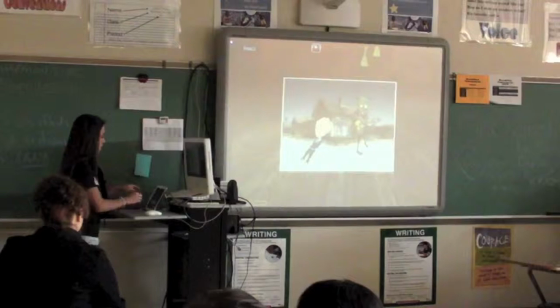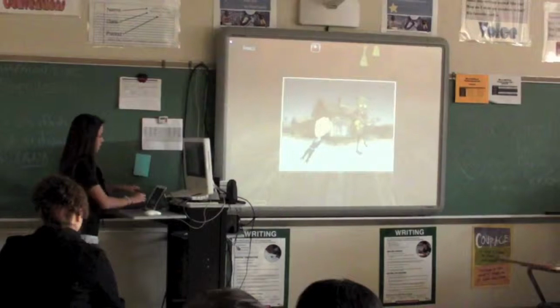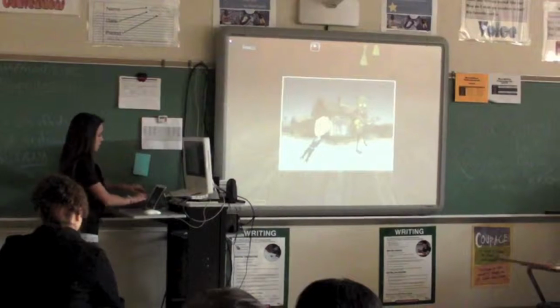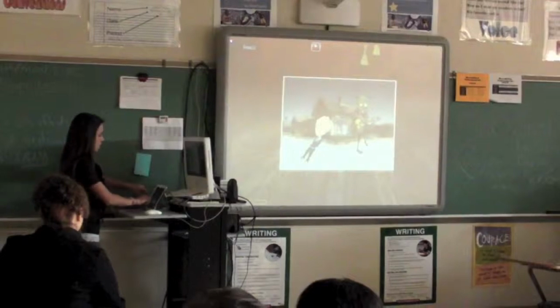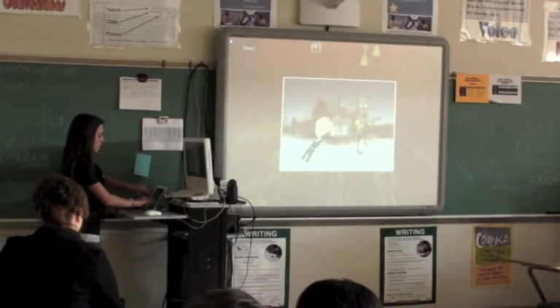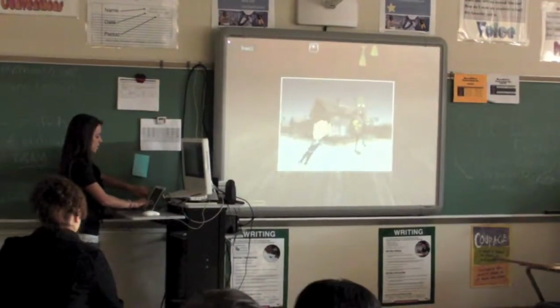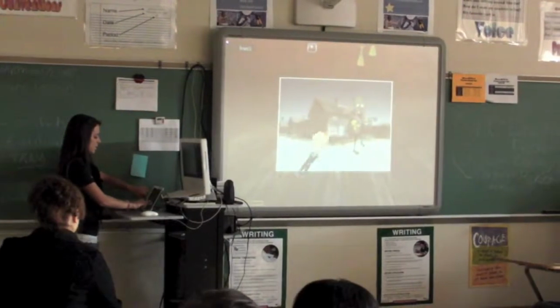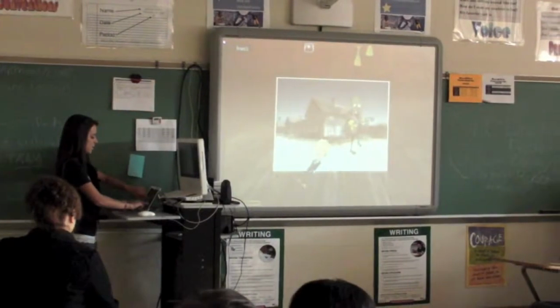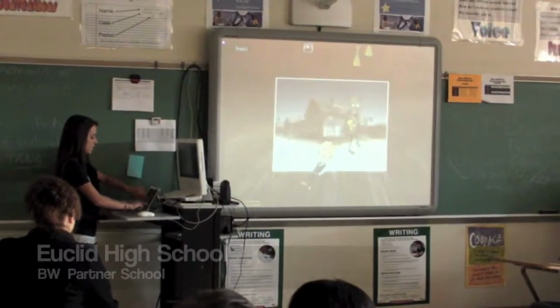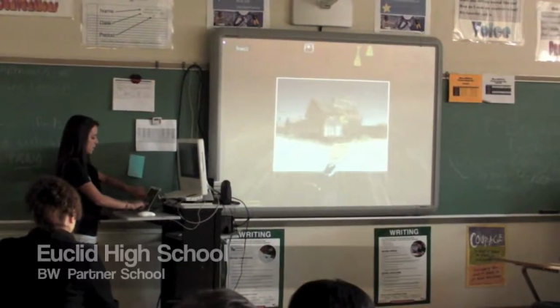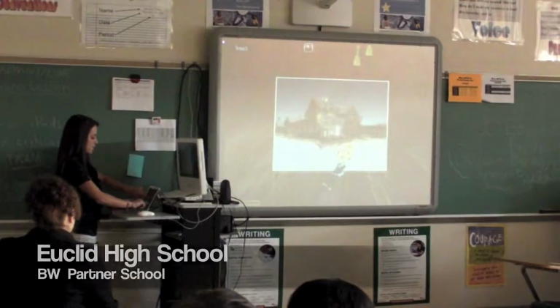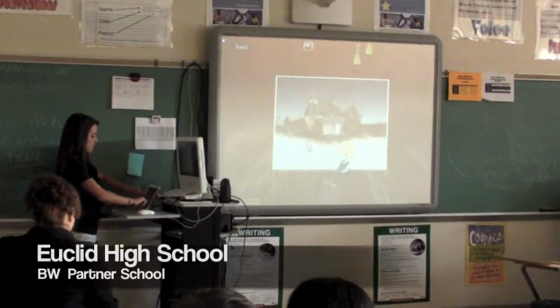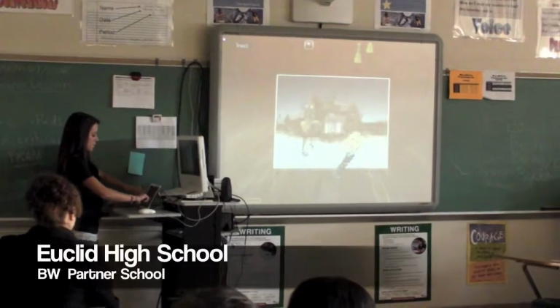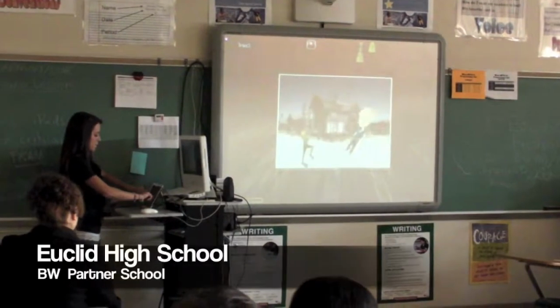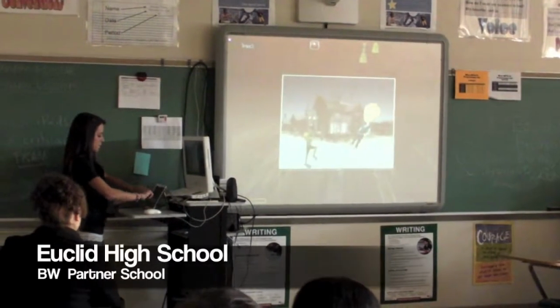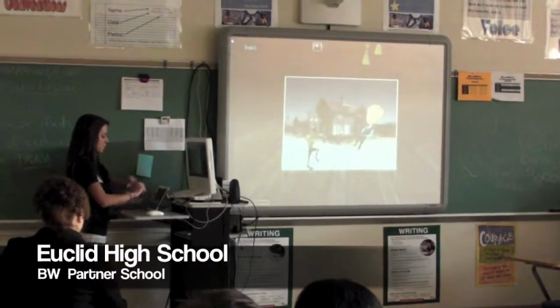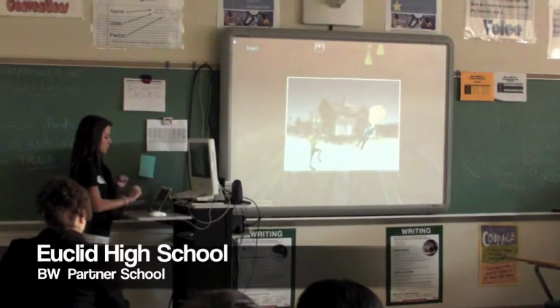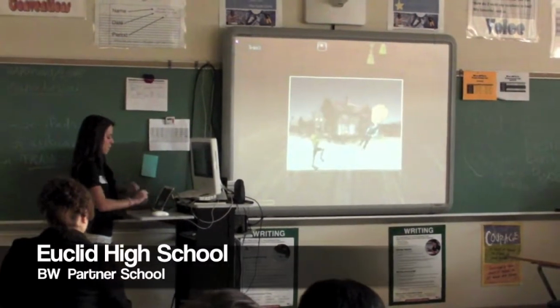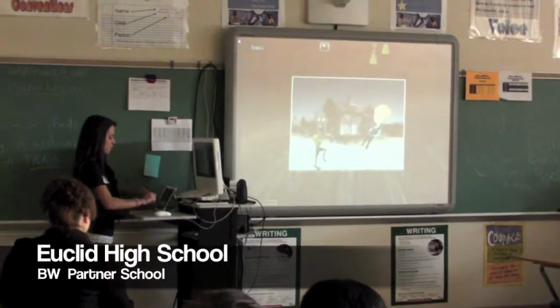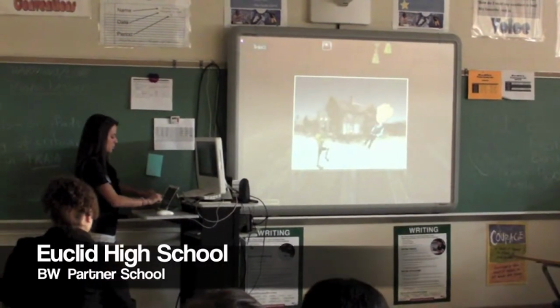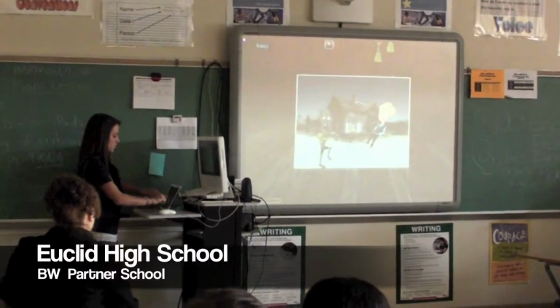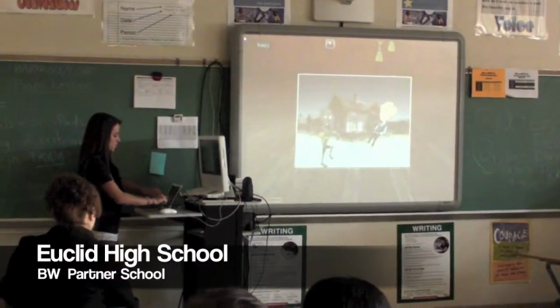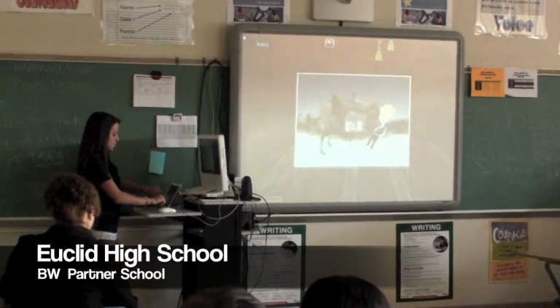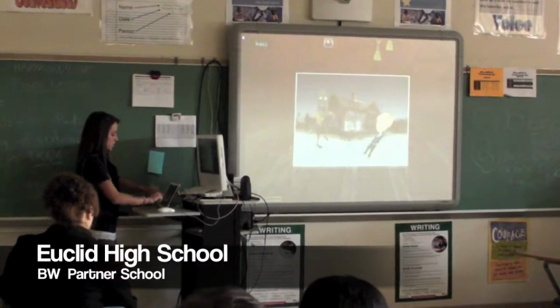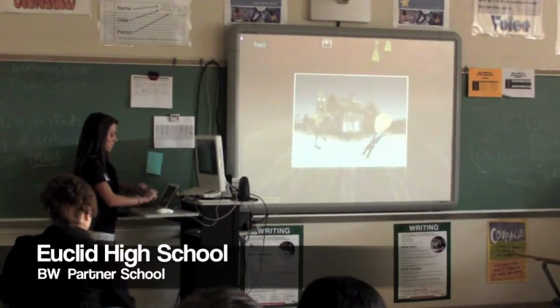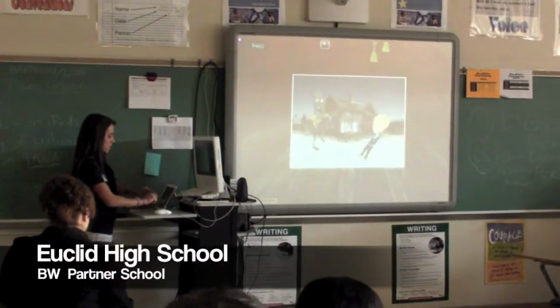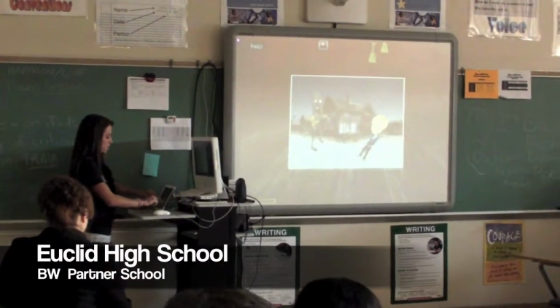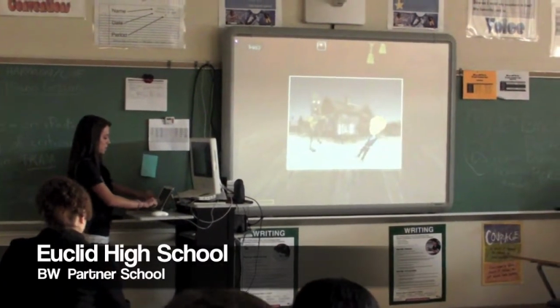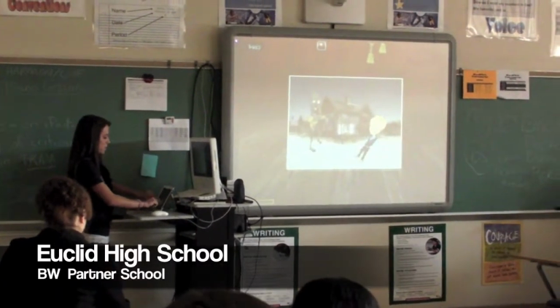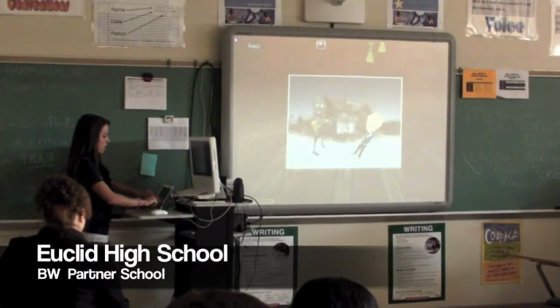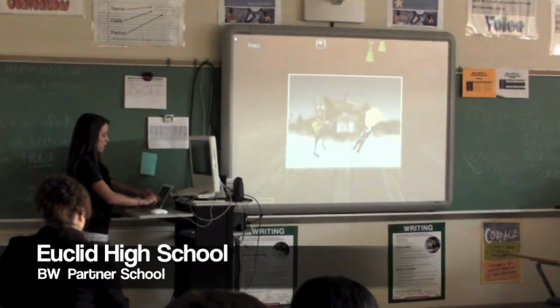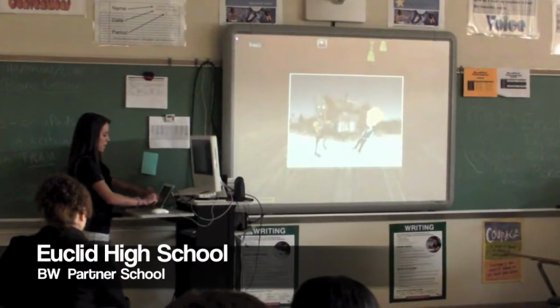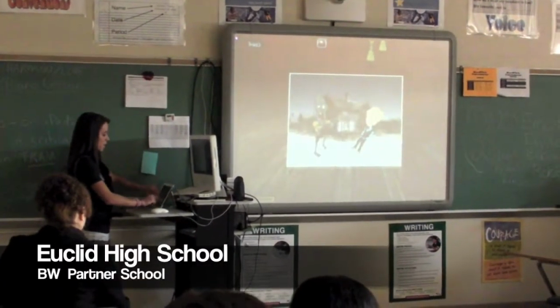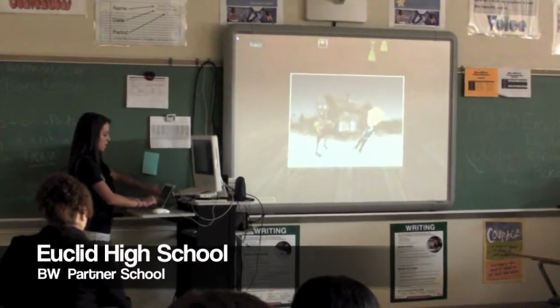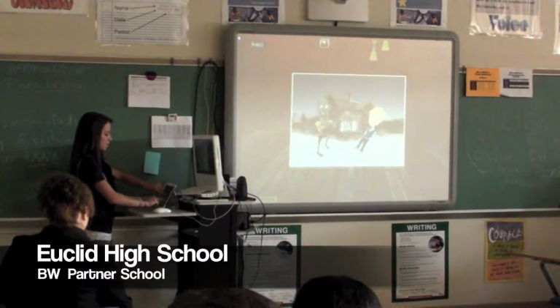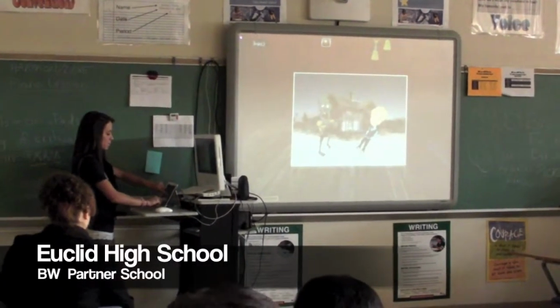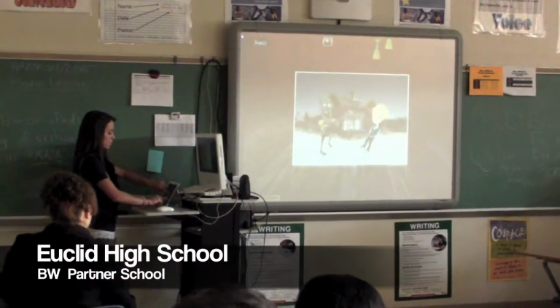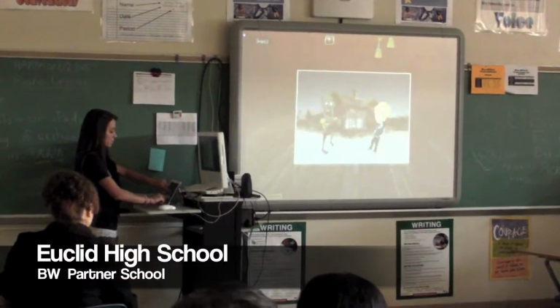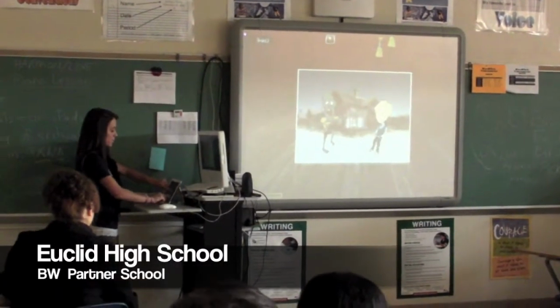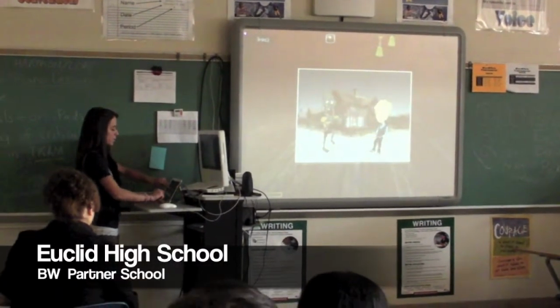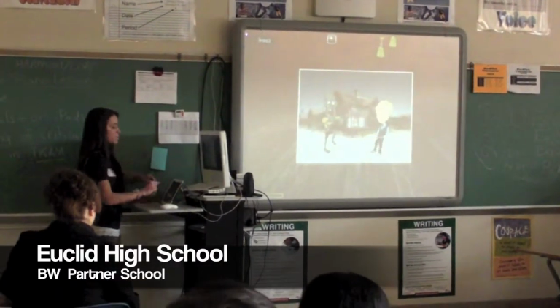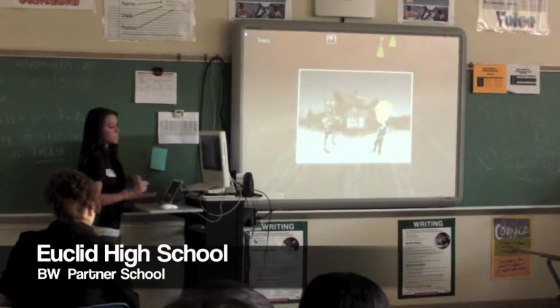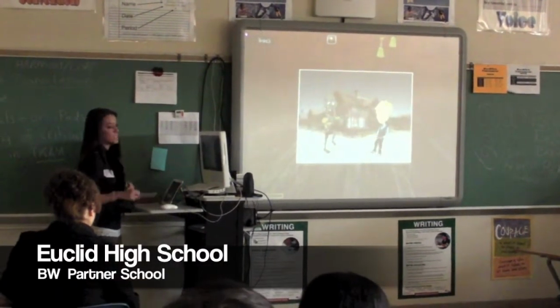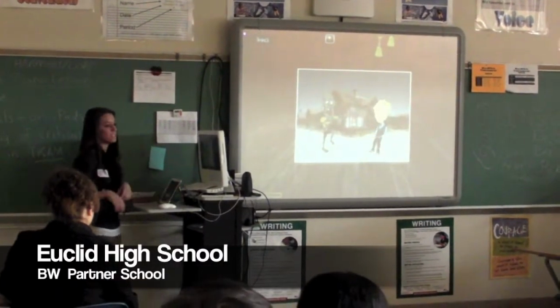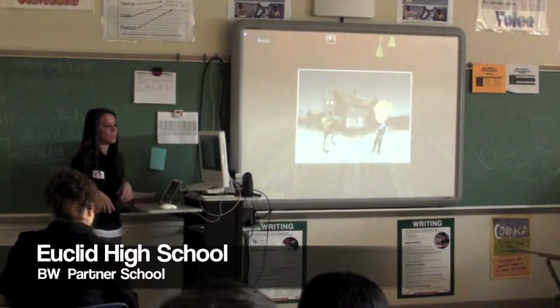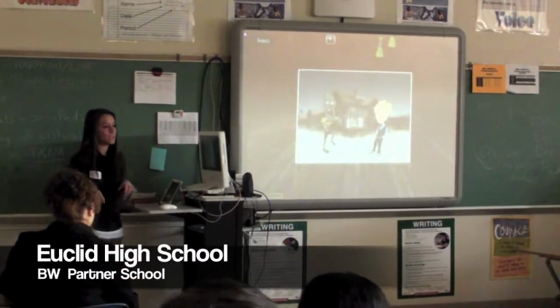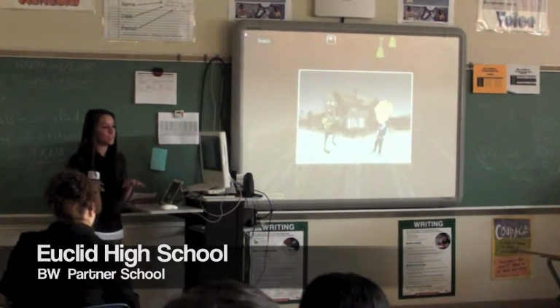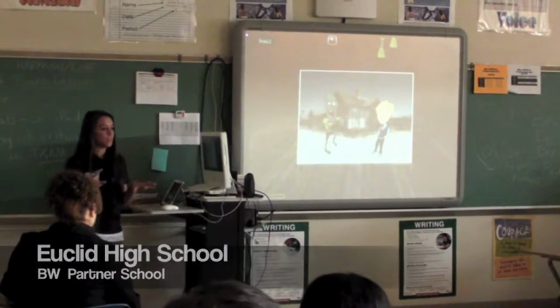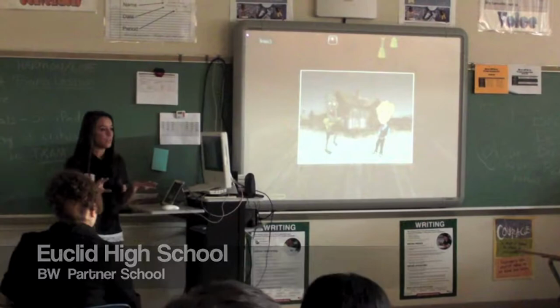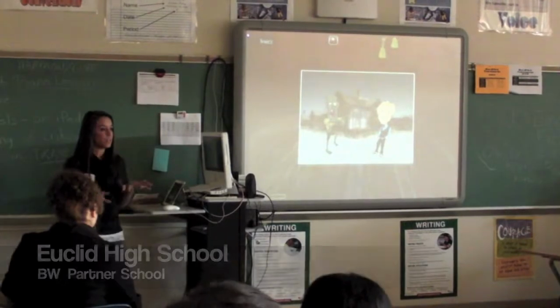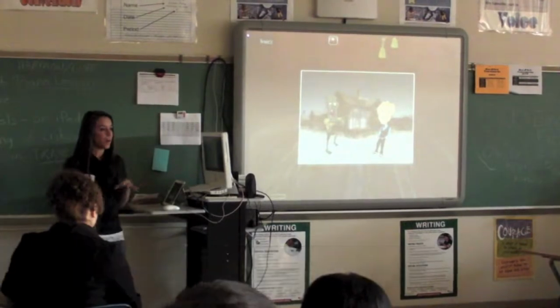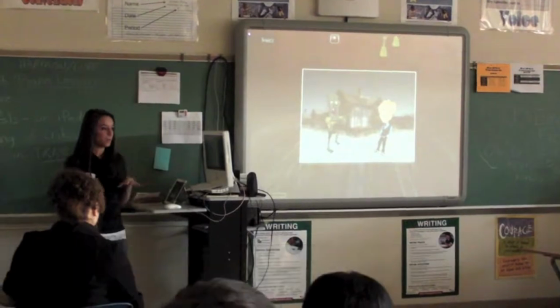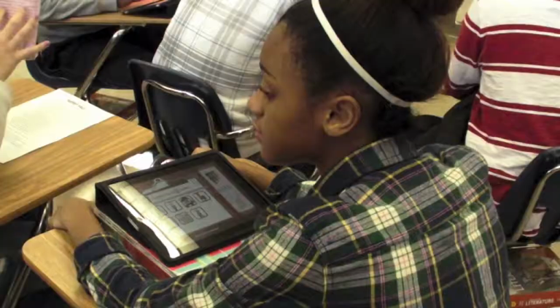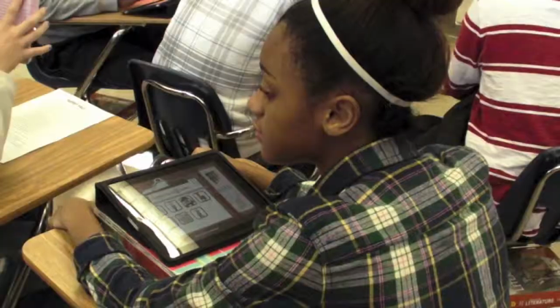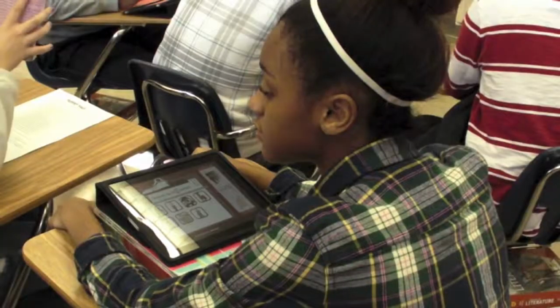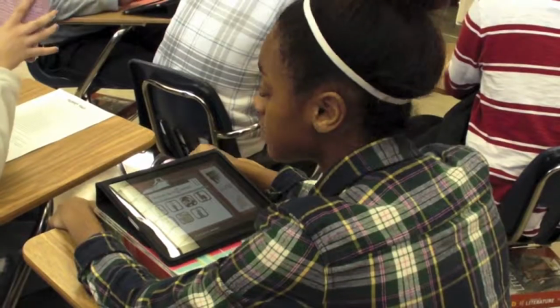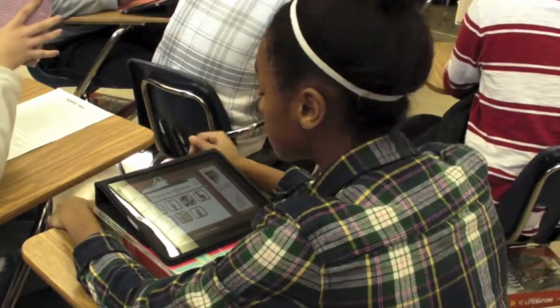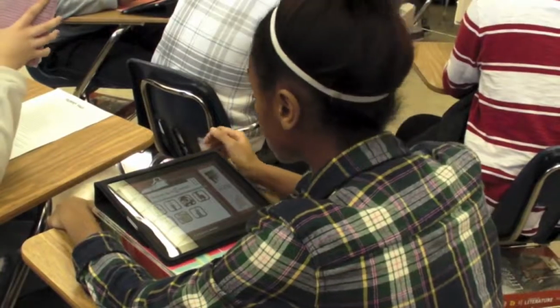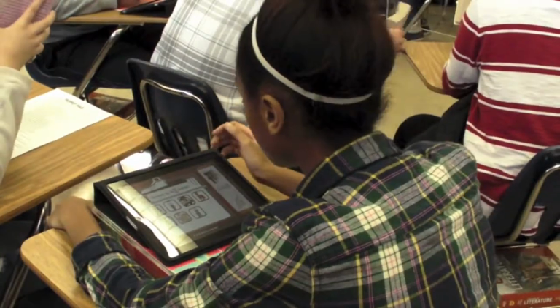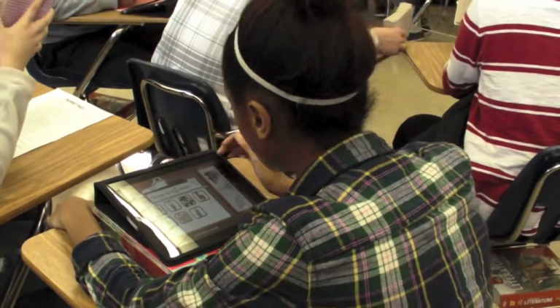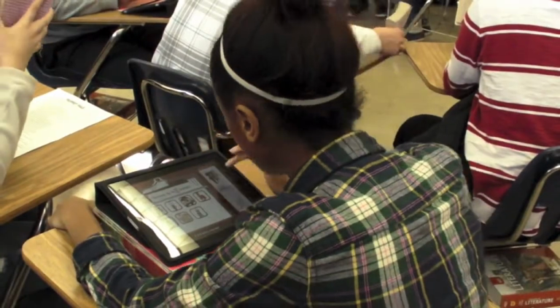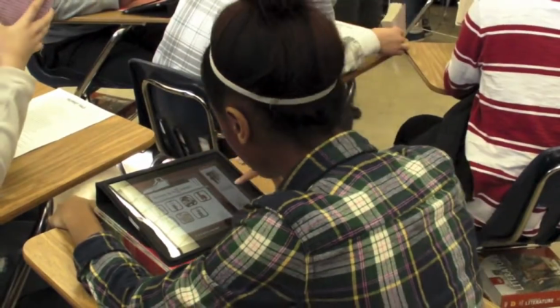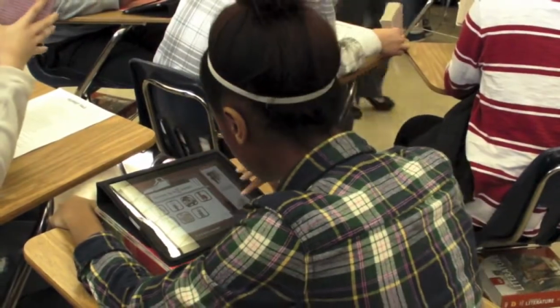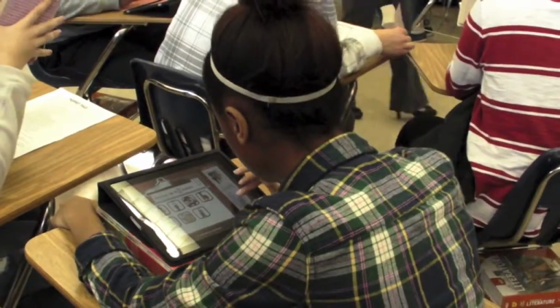They're going to be able to interact with each other's stuff. It engages the students so quickly. They see technology and they're so interested already.